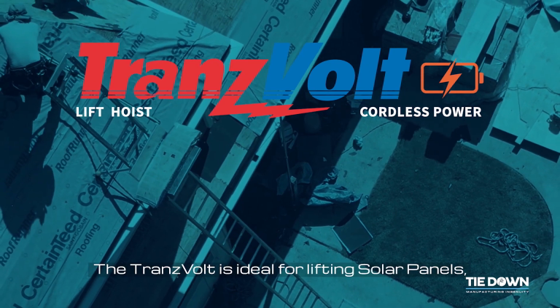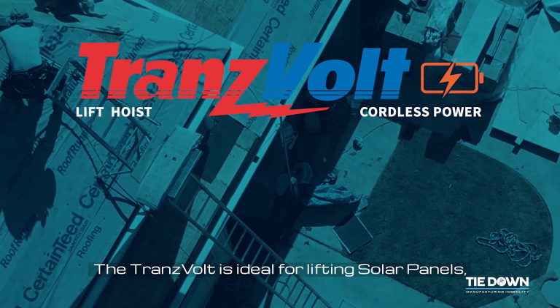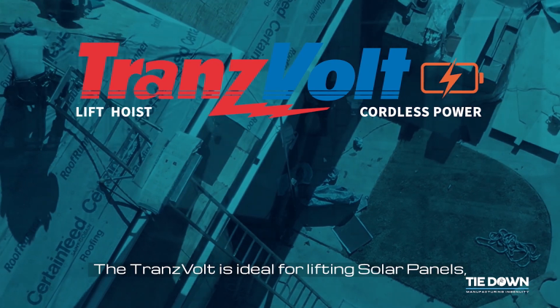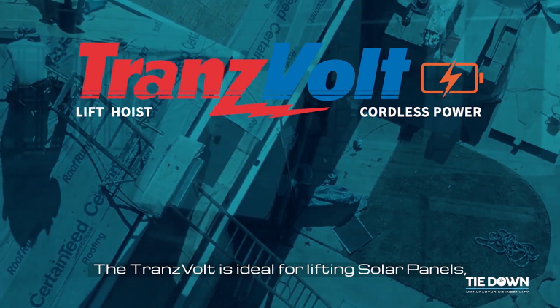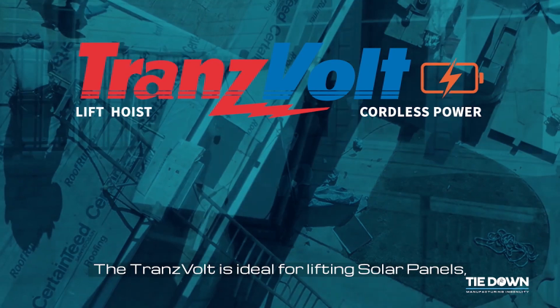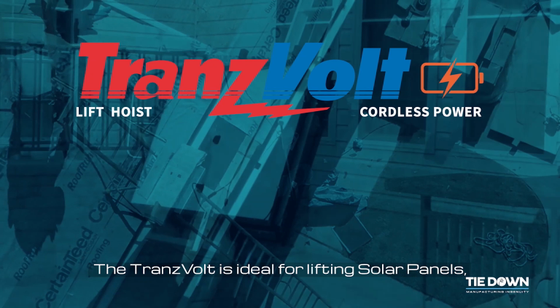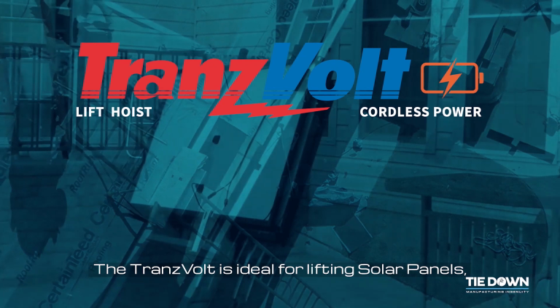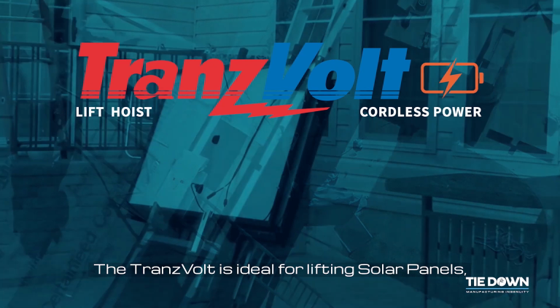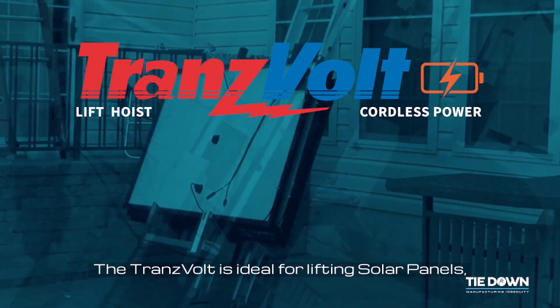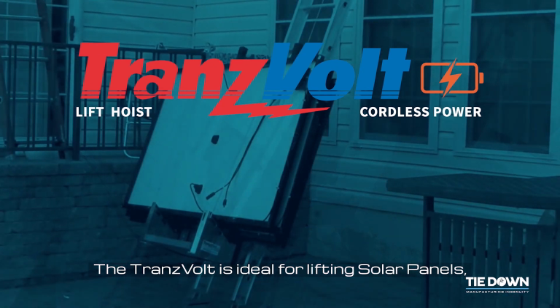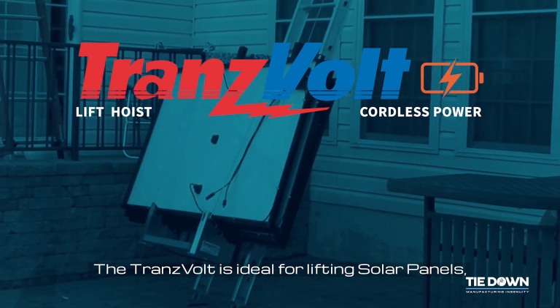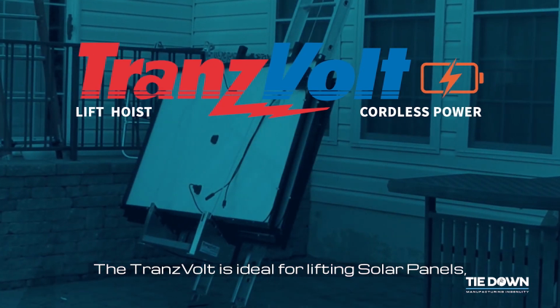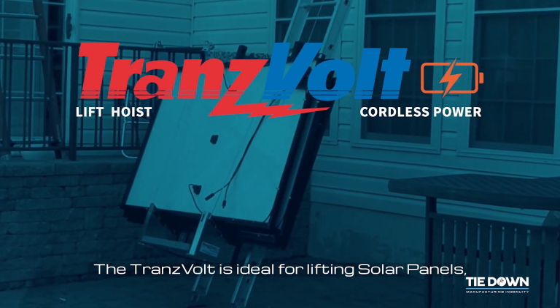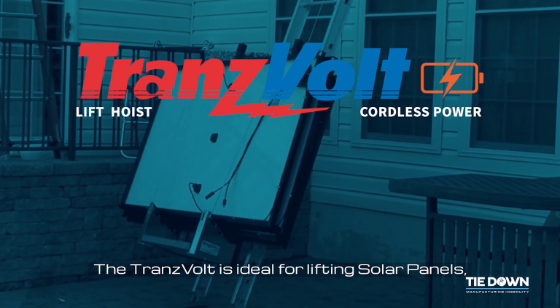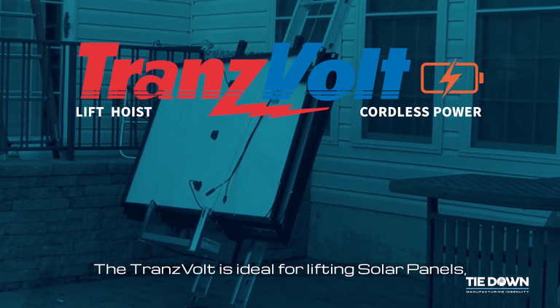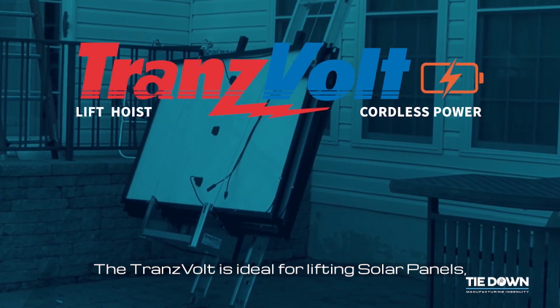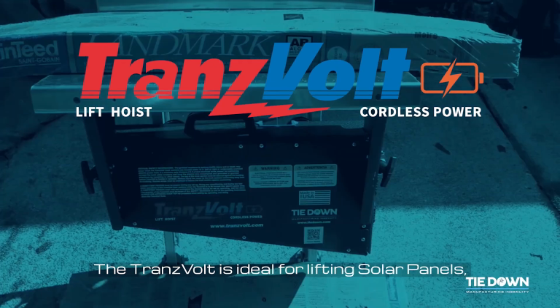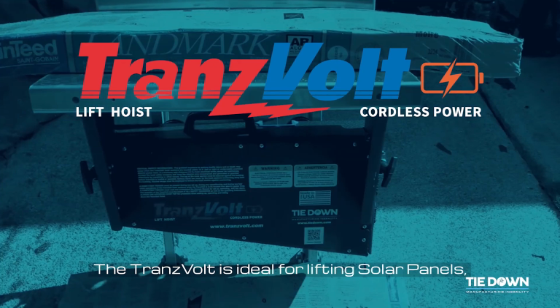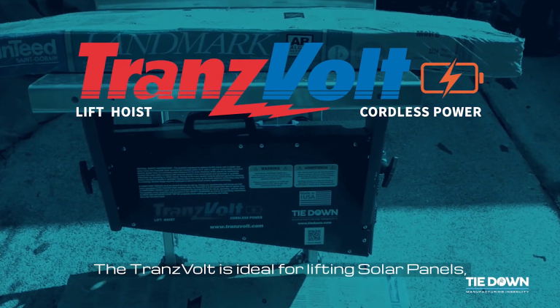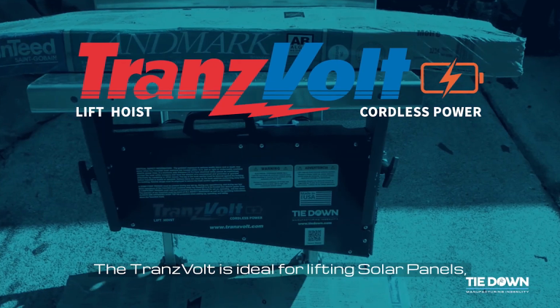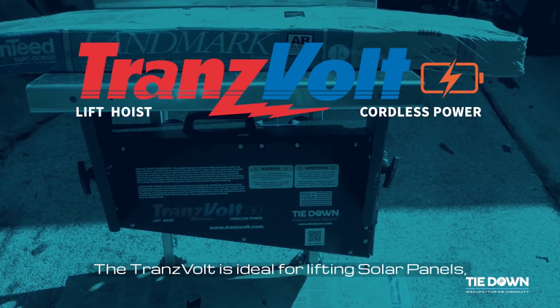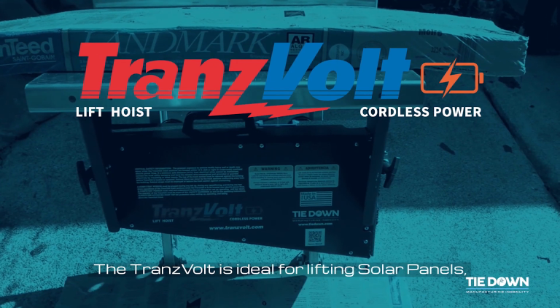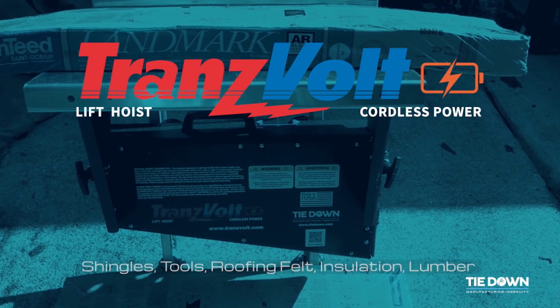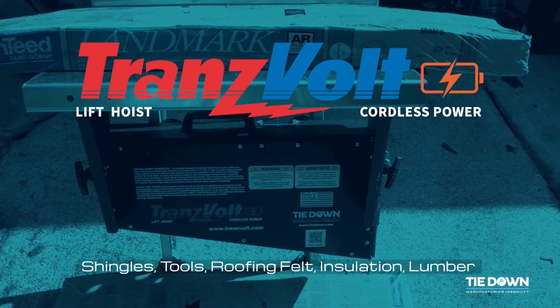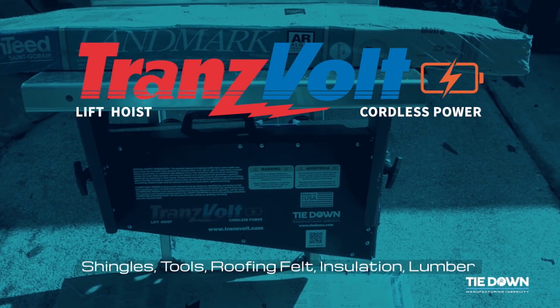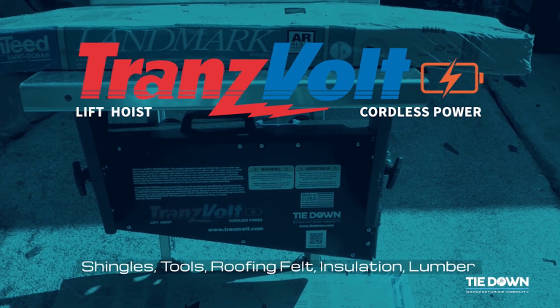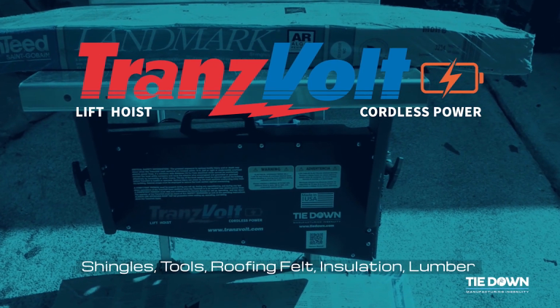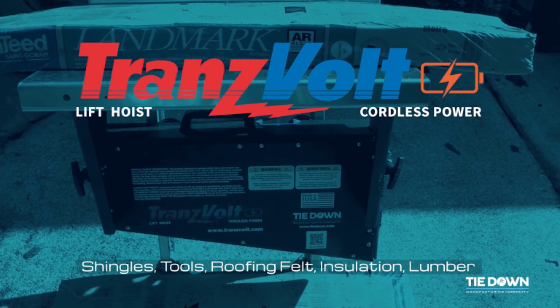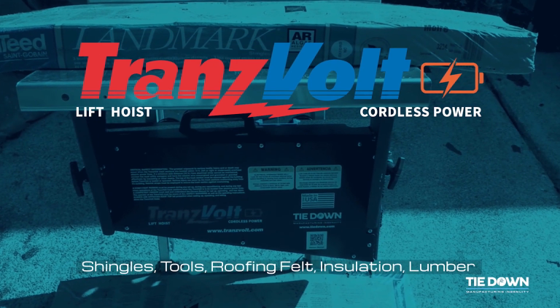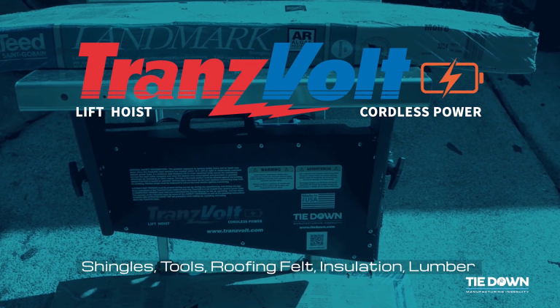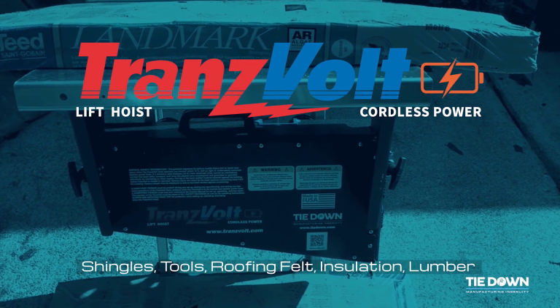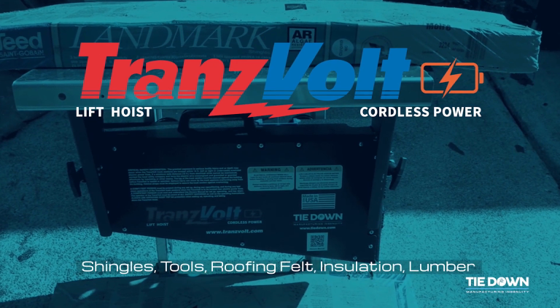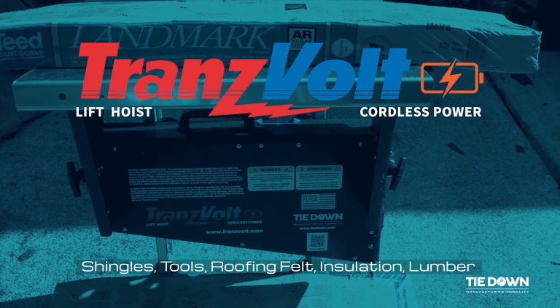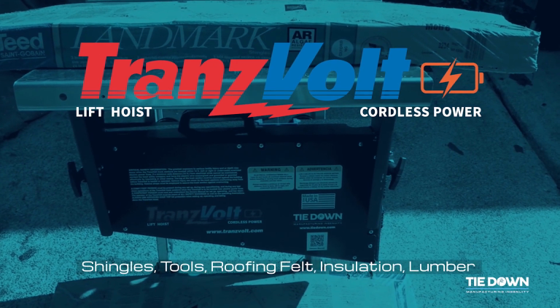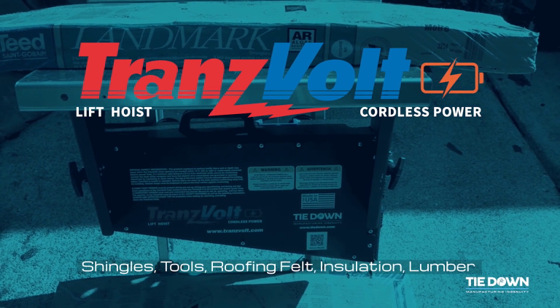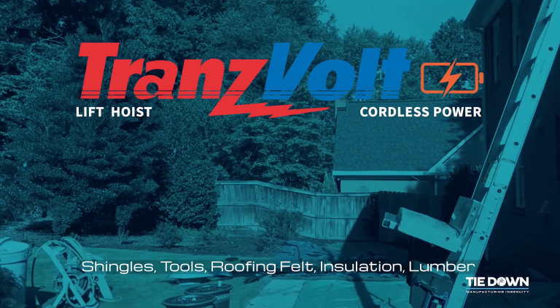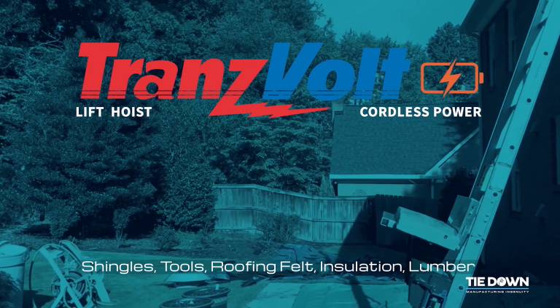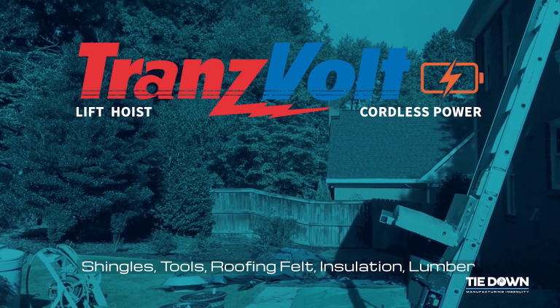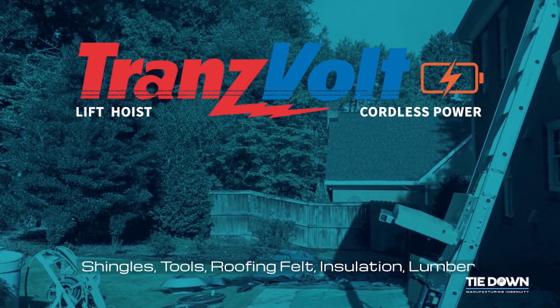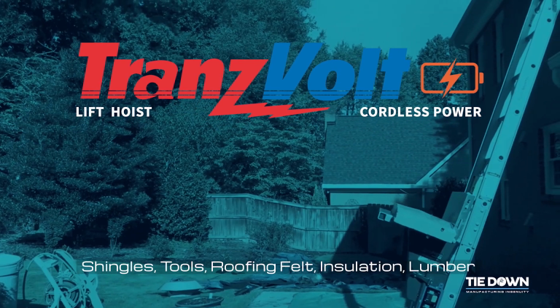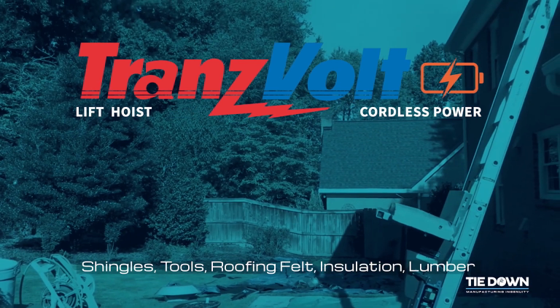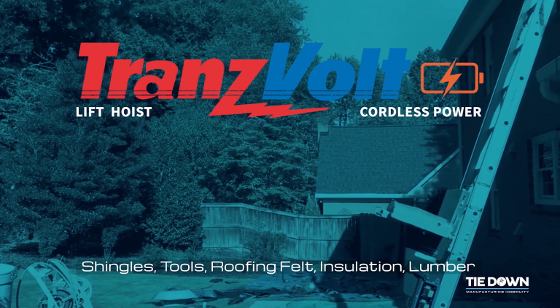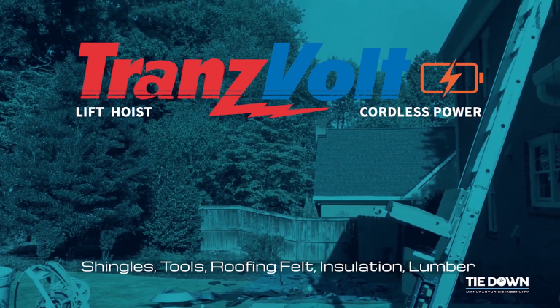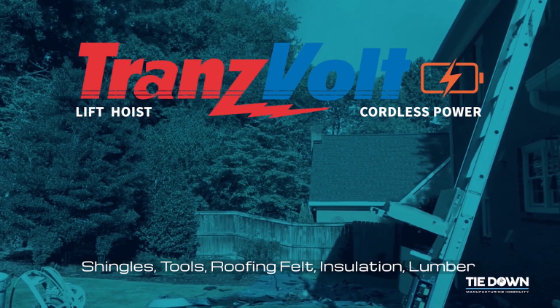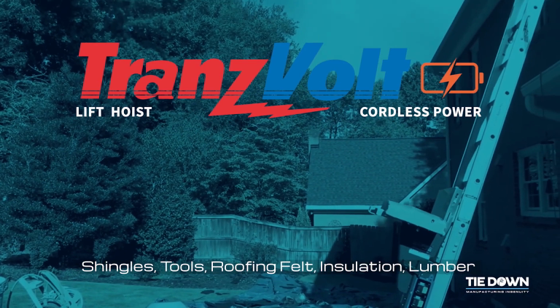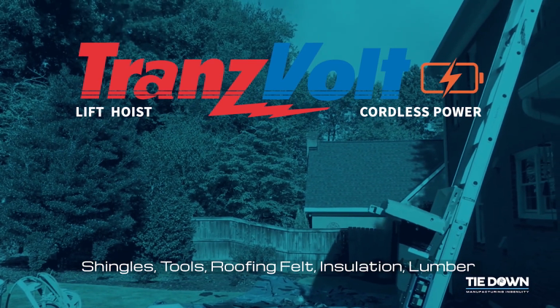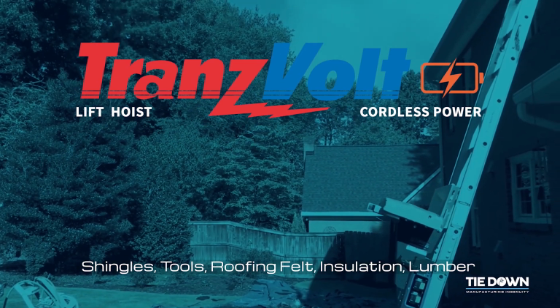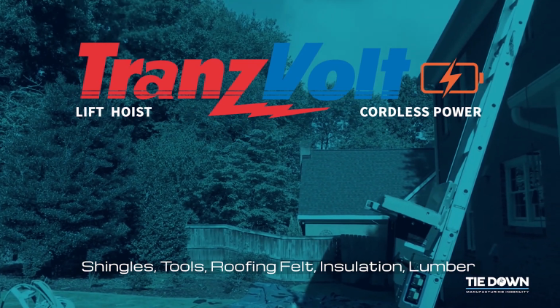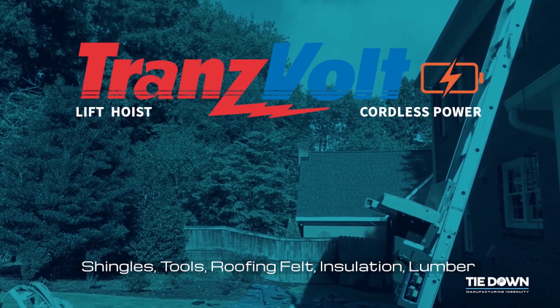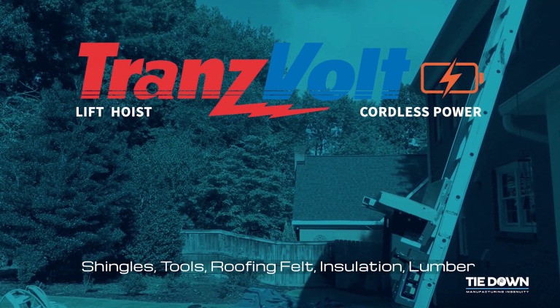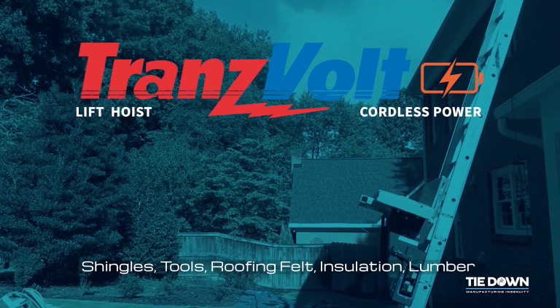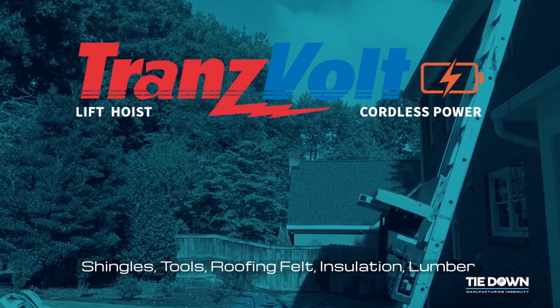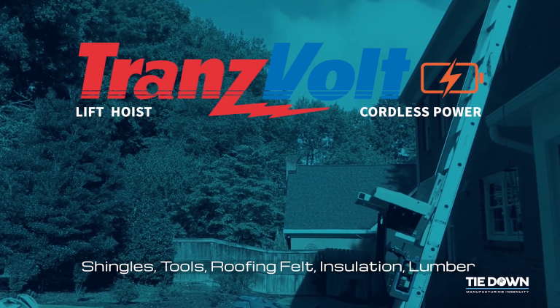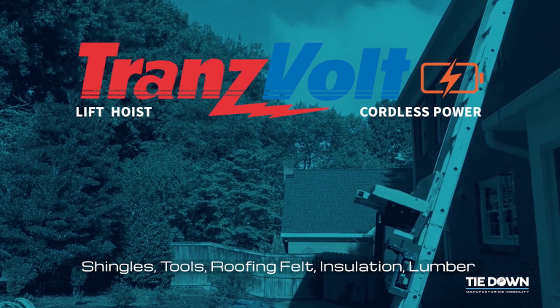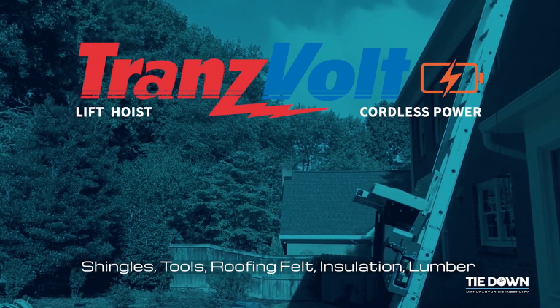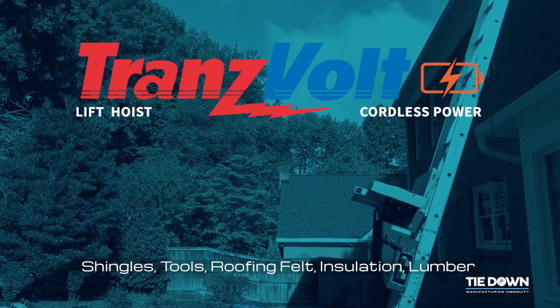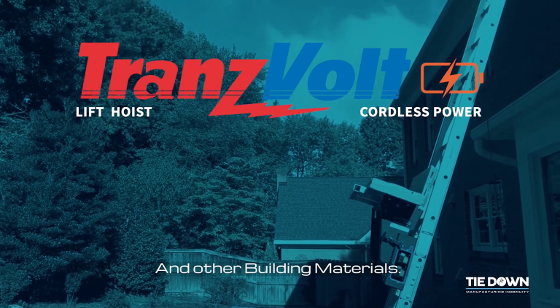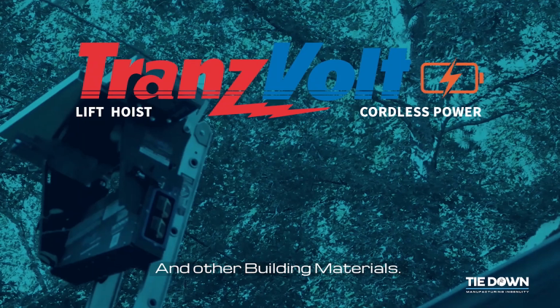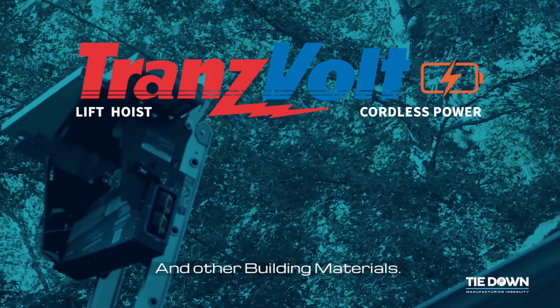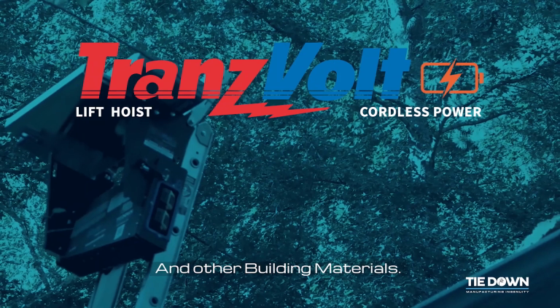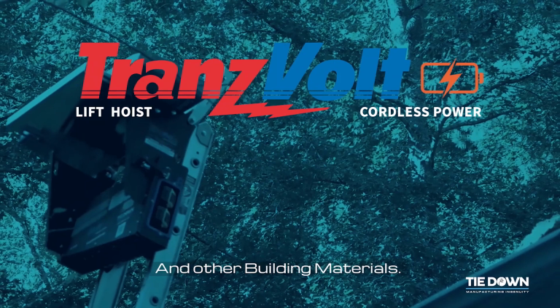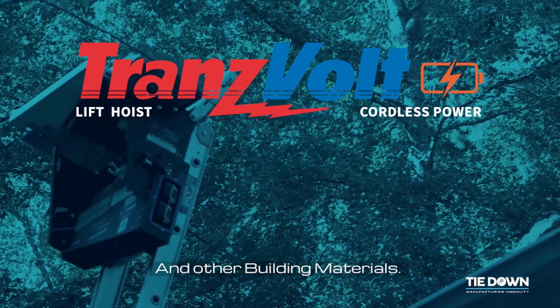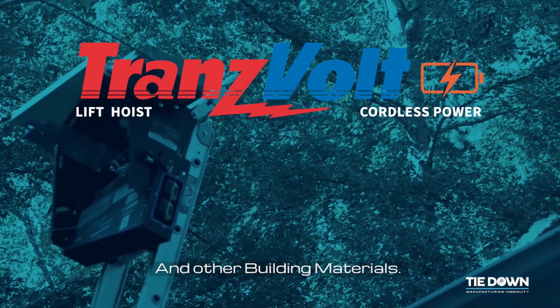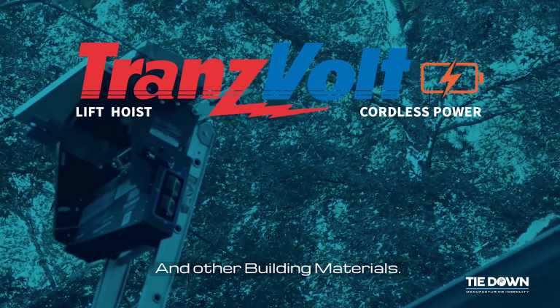The Transvolt is ideal for lifting solar panels, shingles, tools, roofing felt, insulation, lumber, and other building materials.